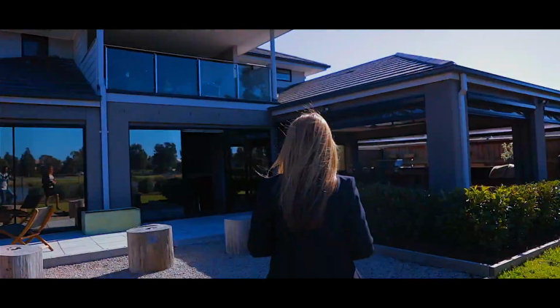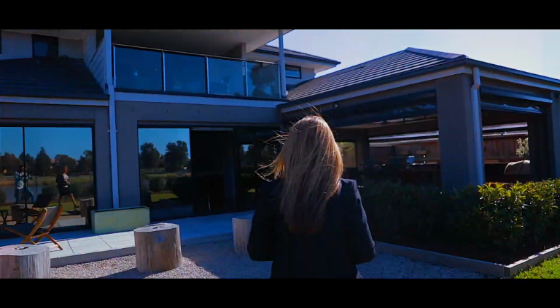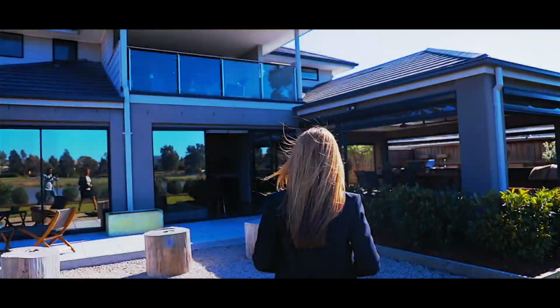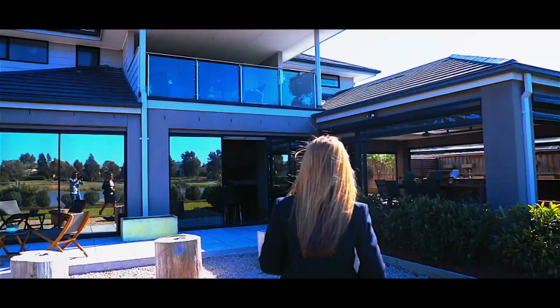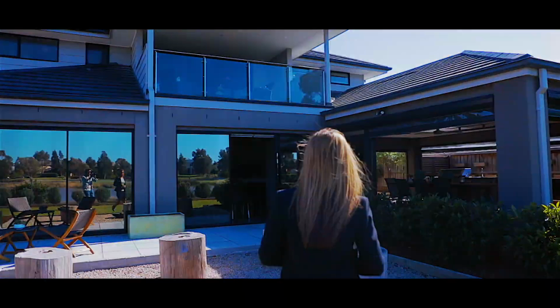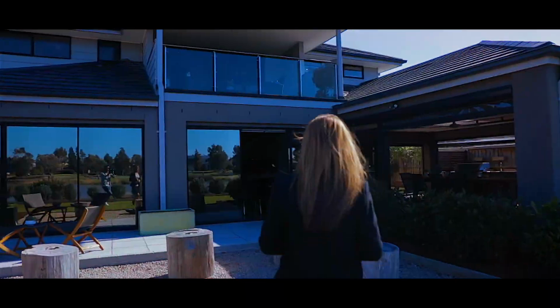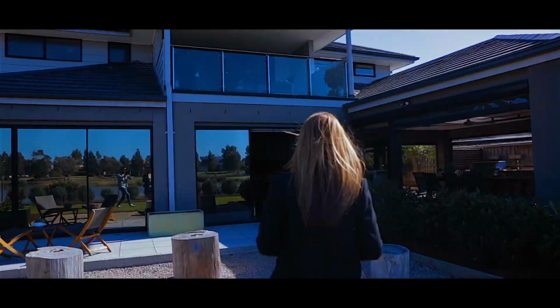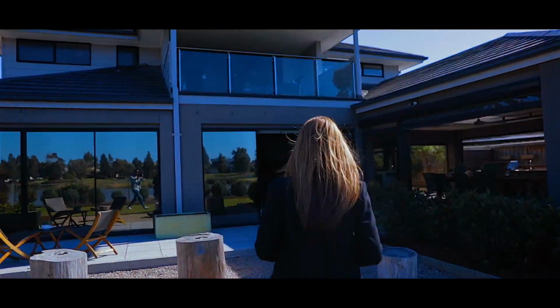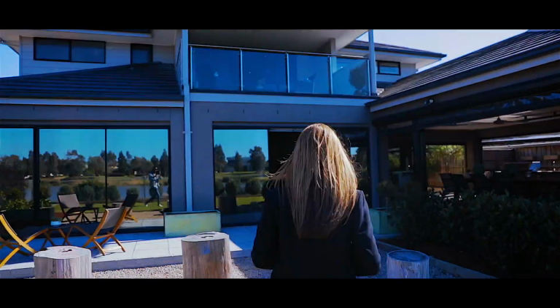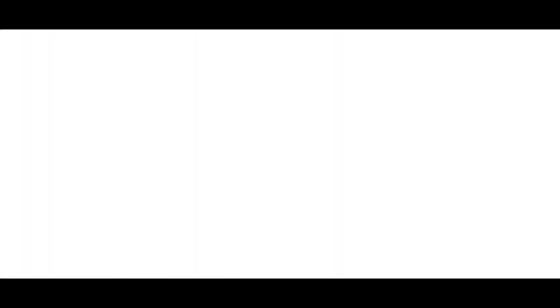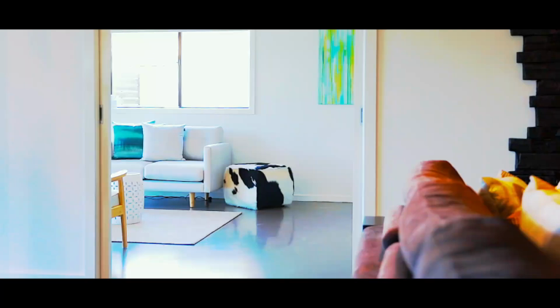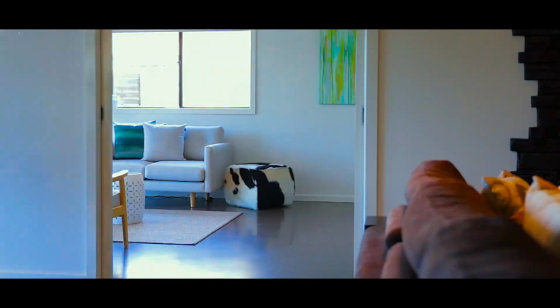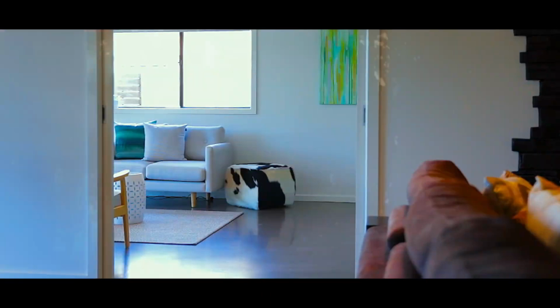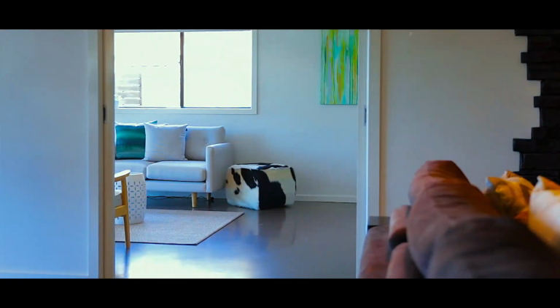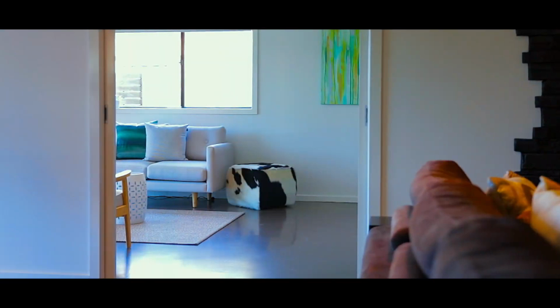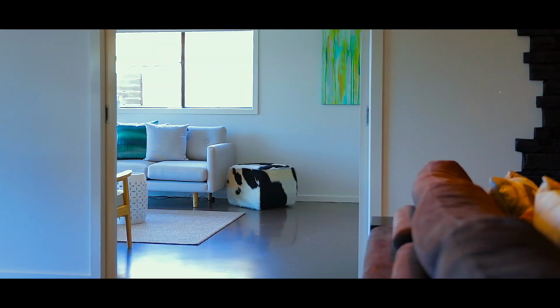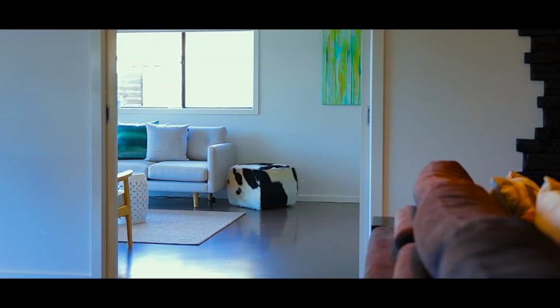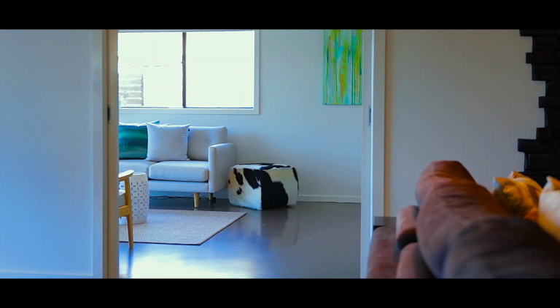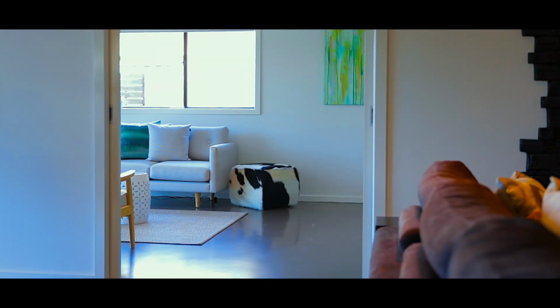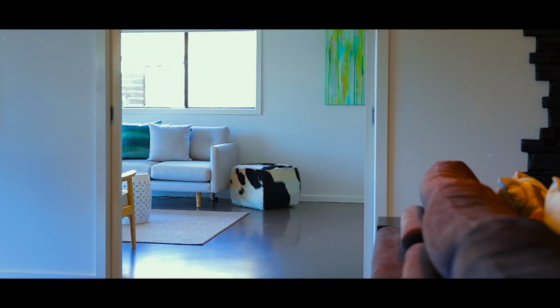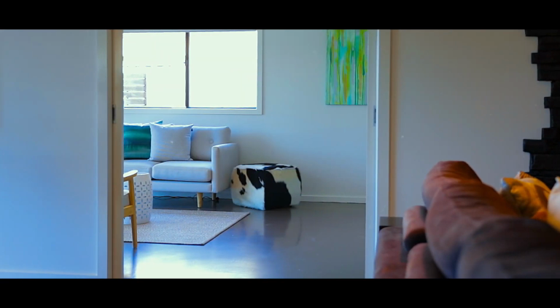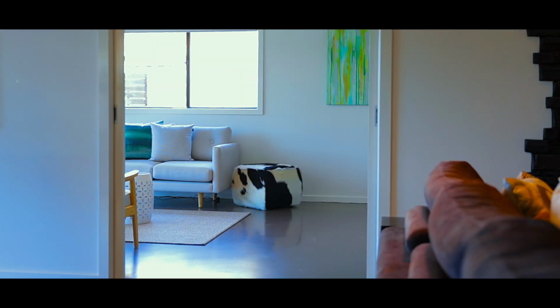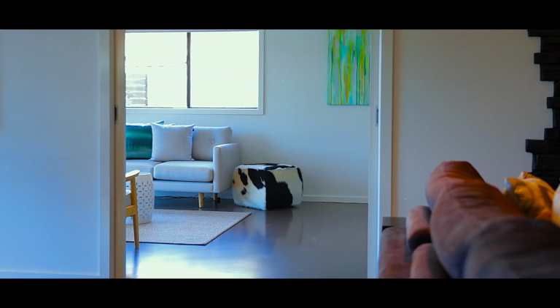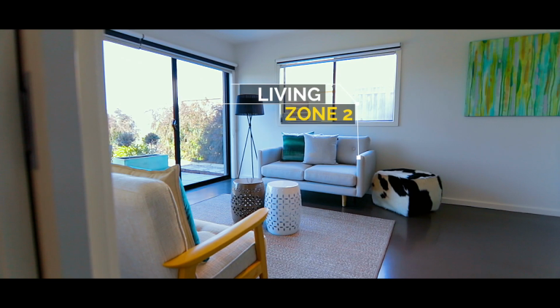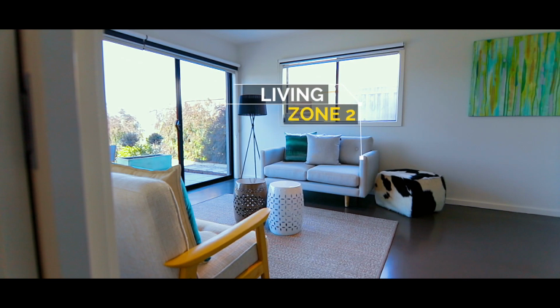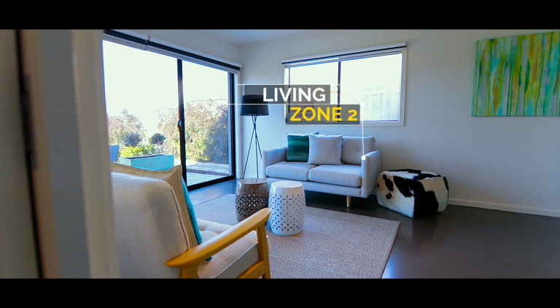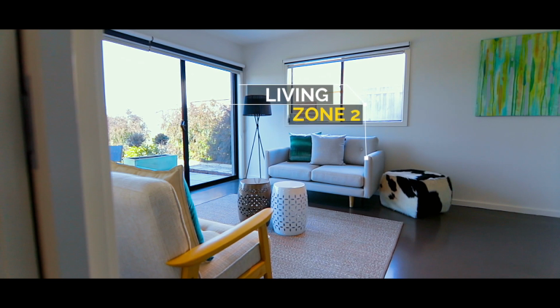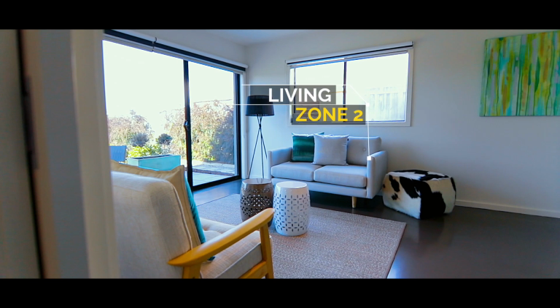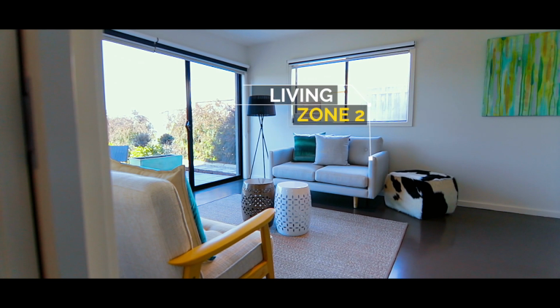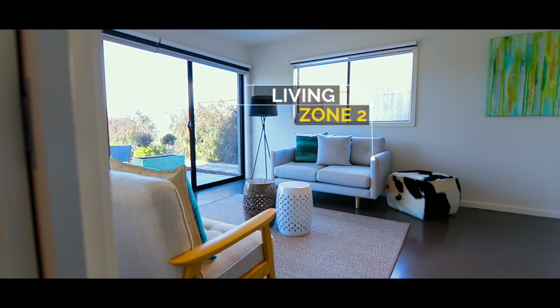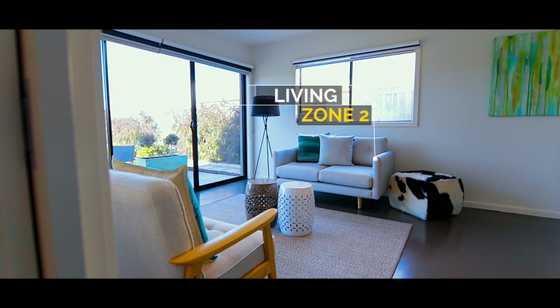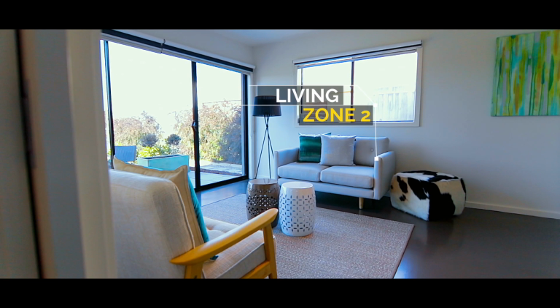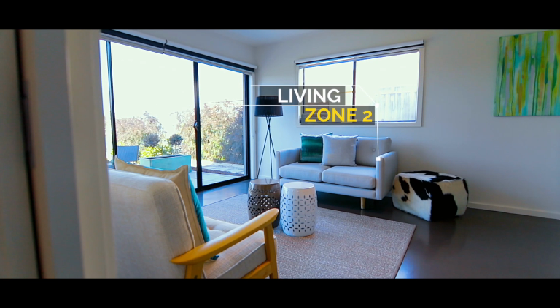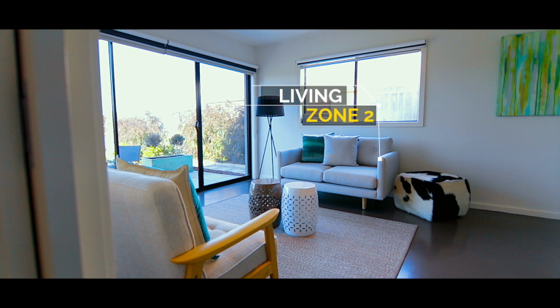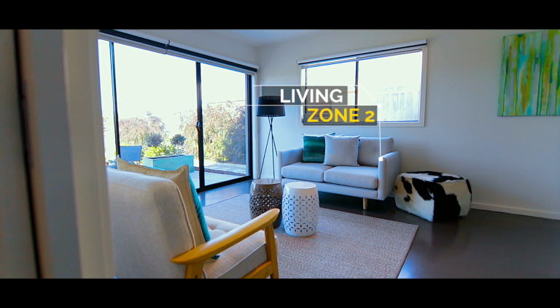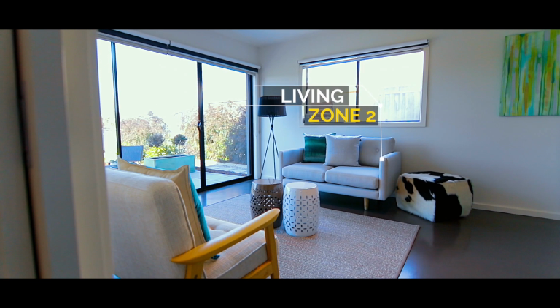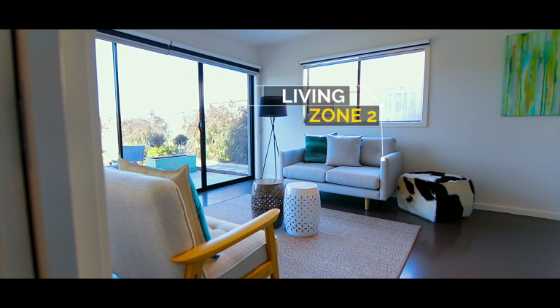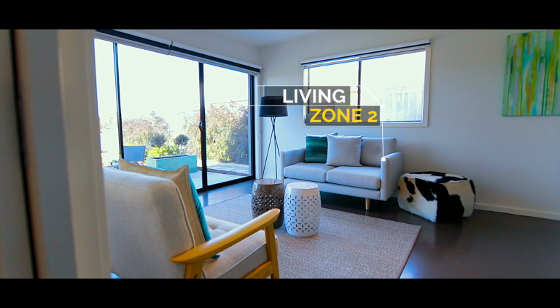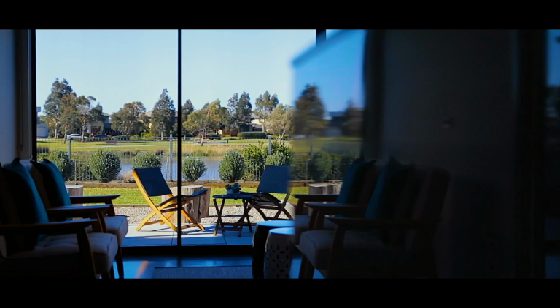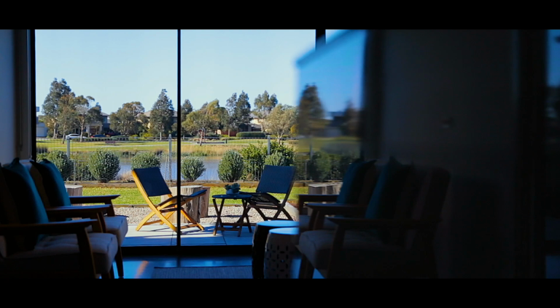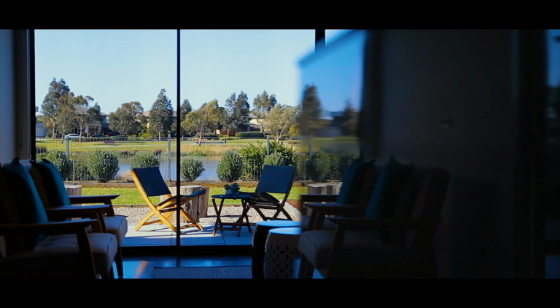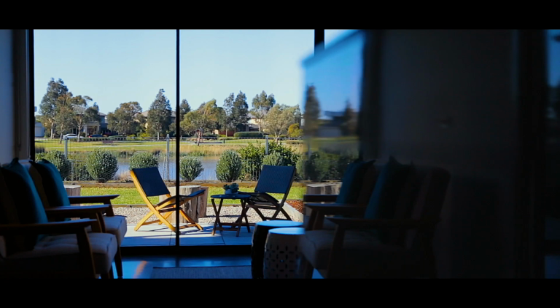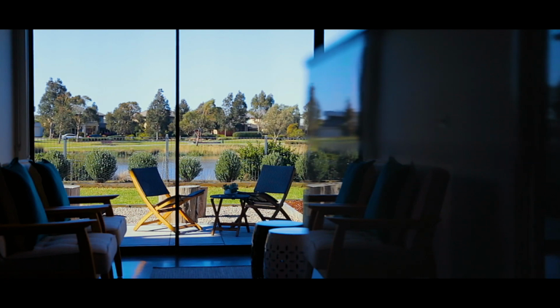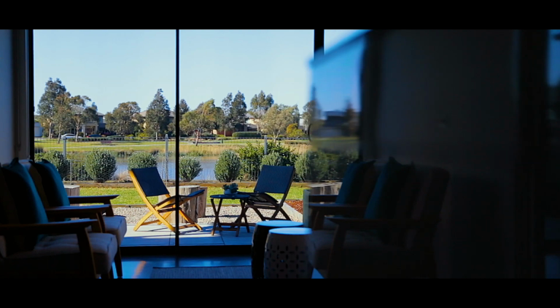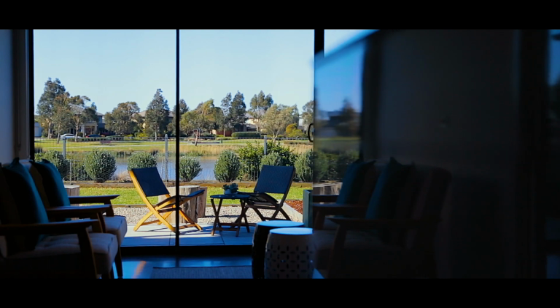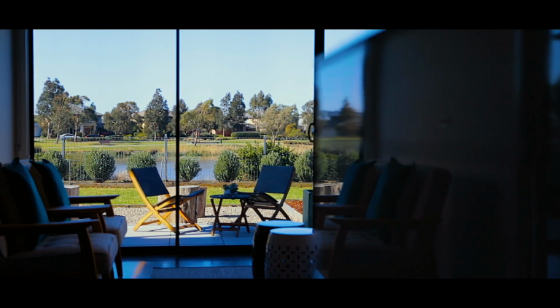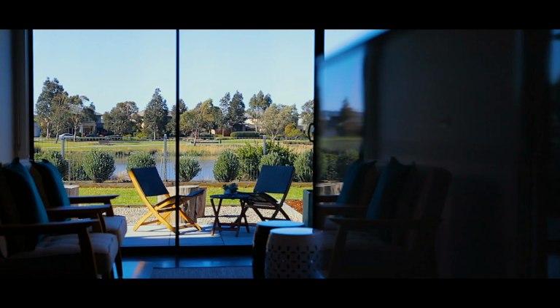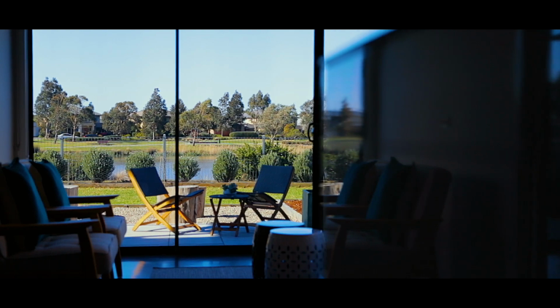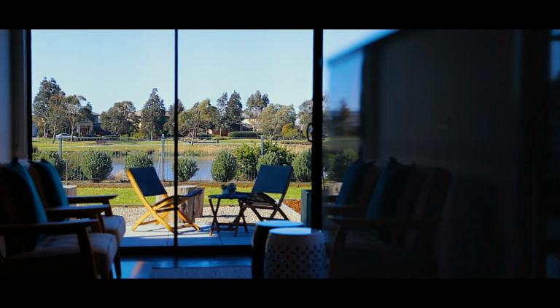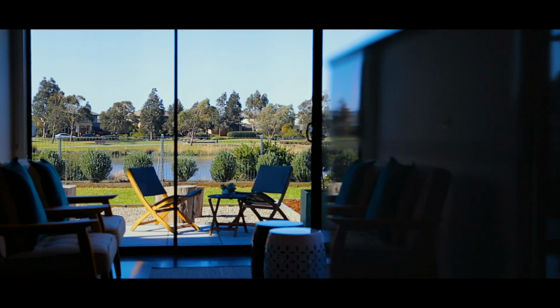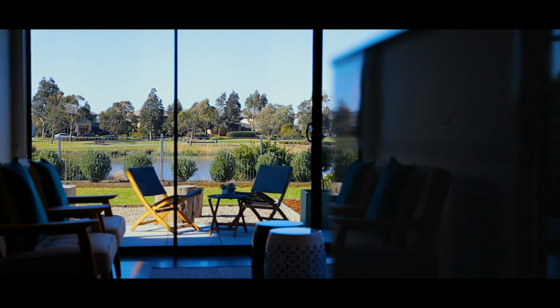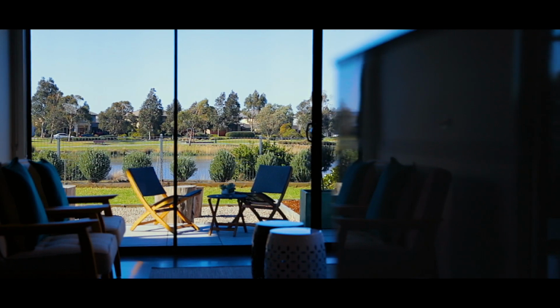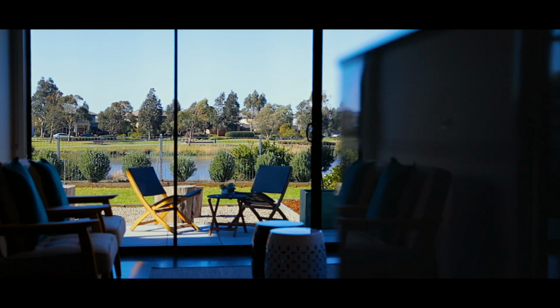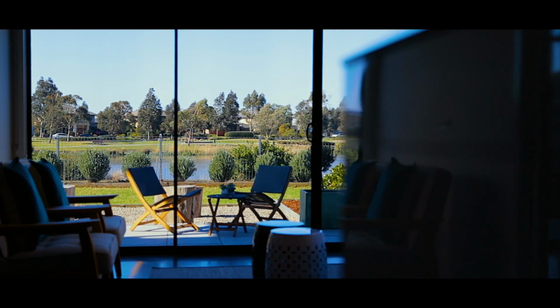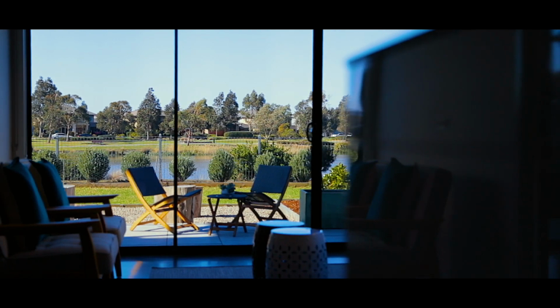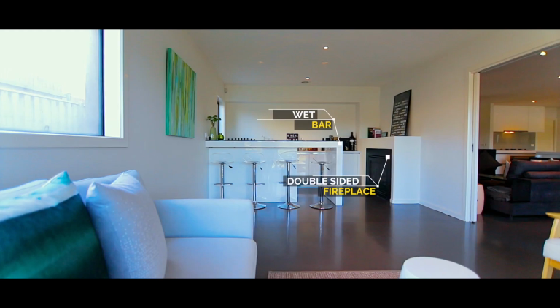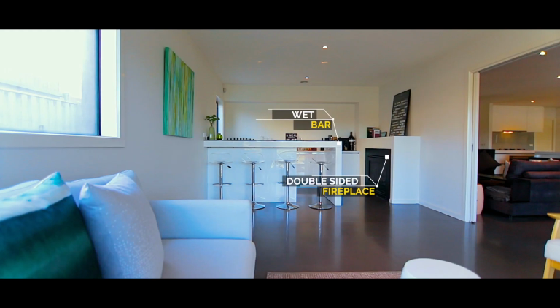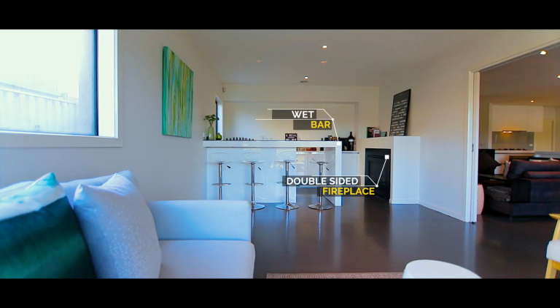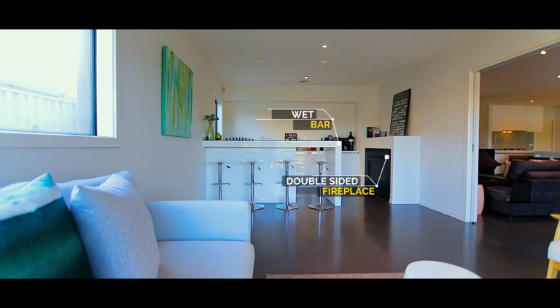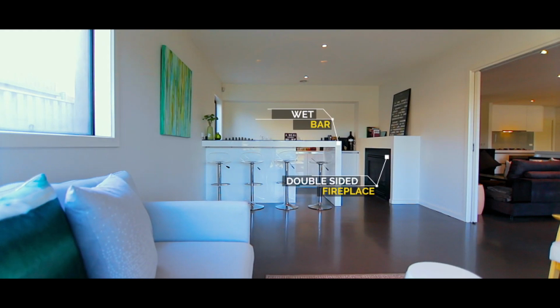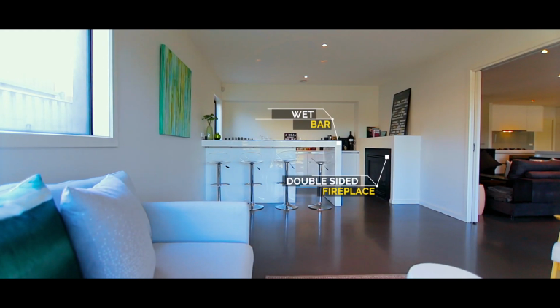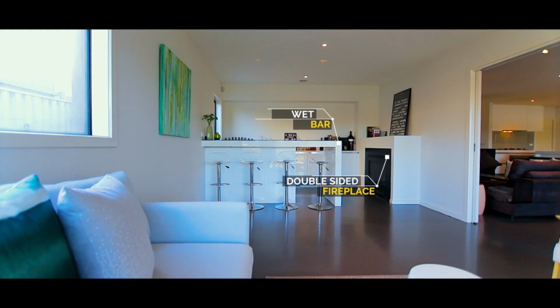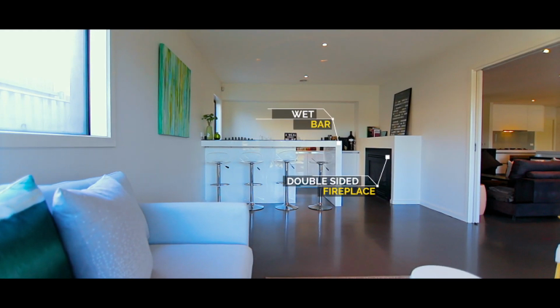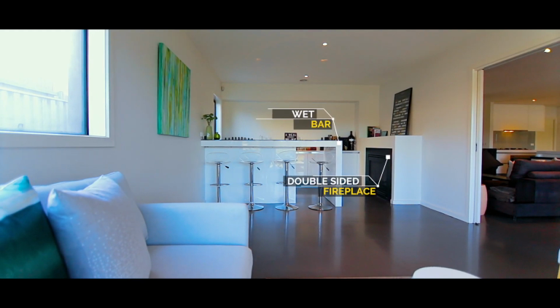Back inside, a separate living area features a fitted red bar and shares a double-sided guest fireplace with the living zone.